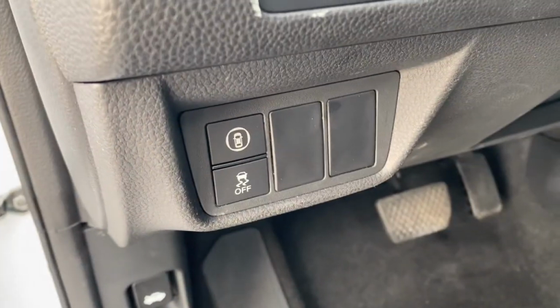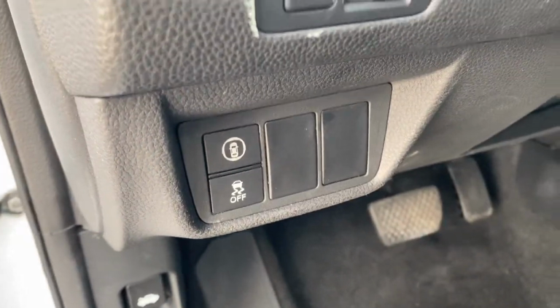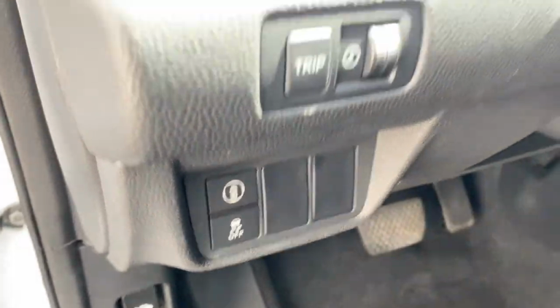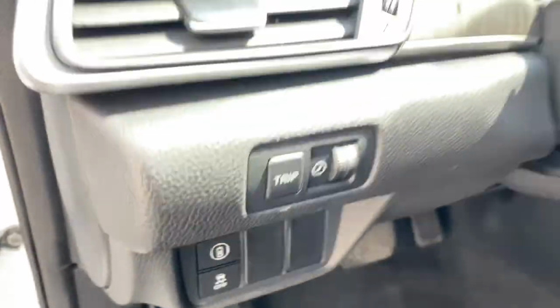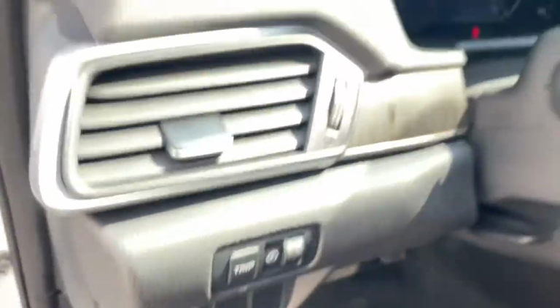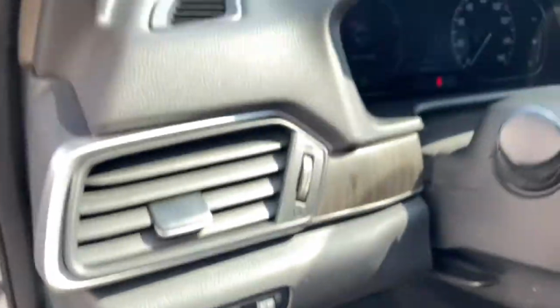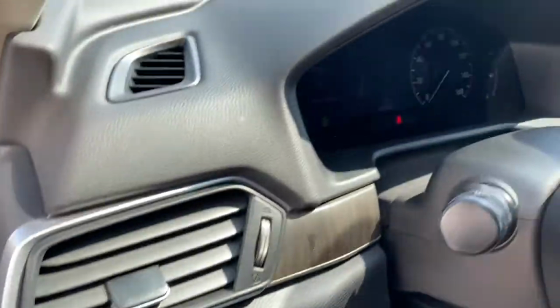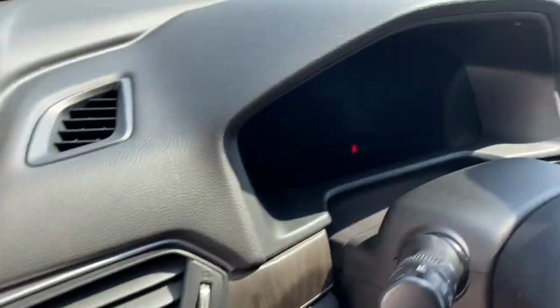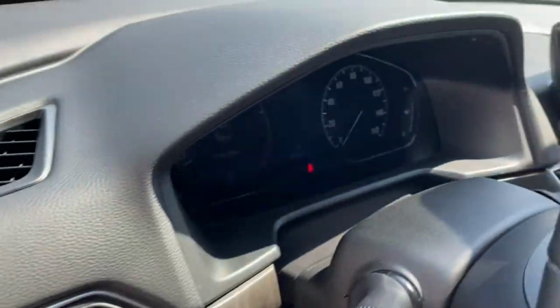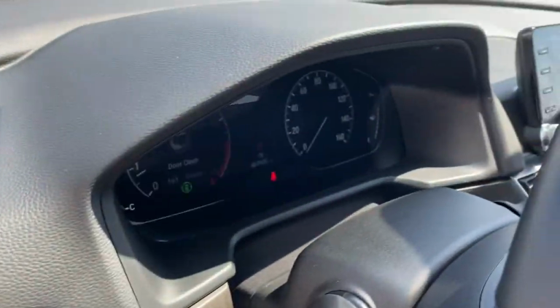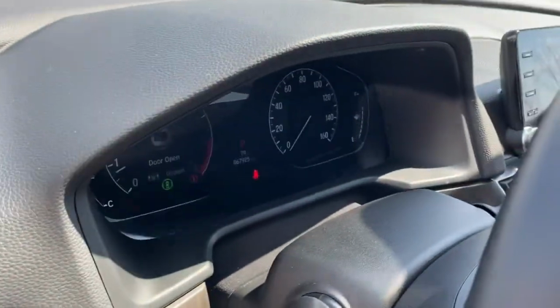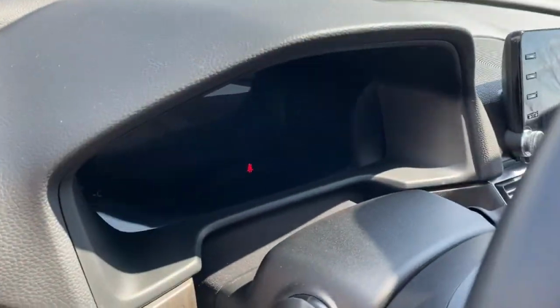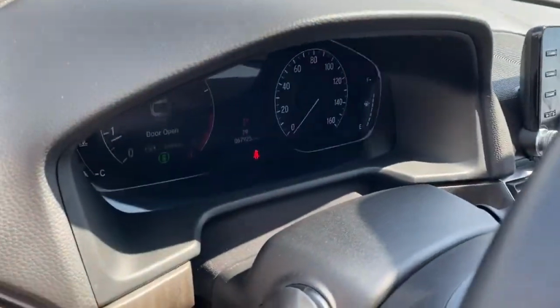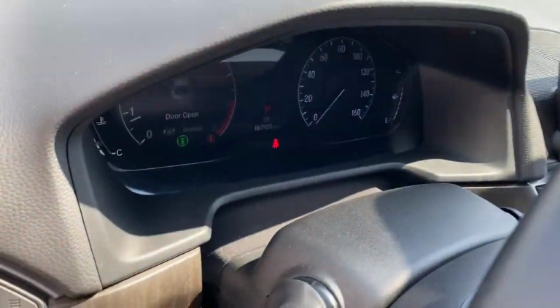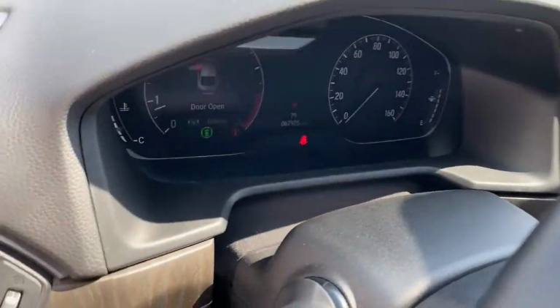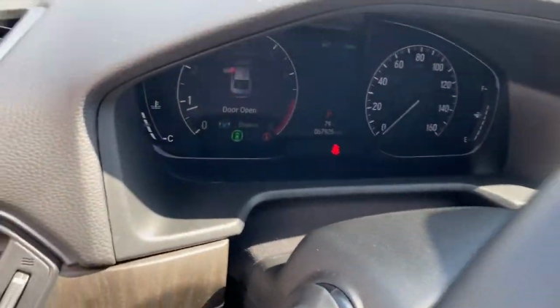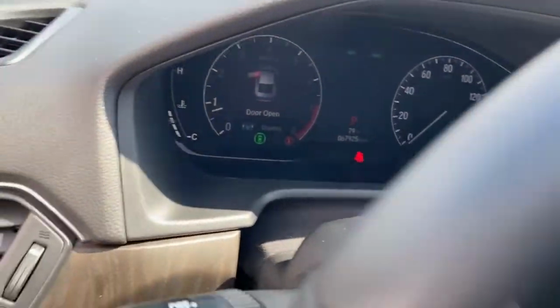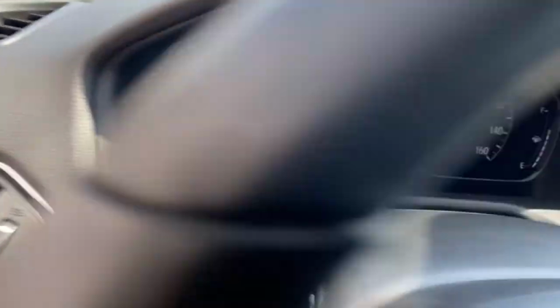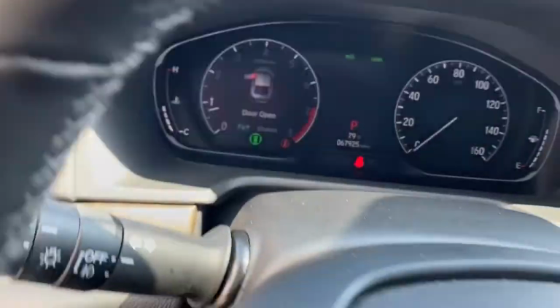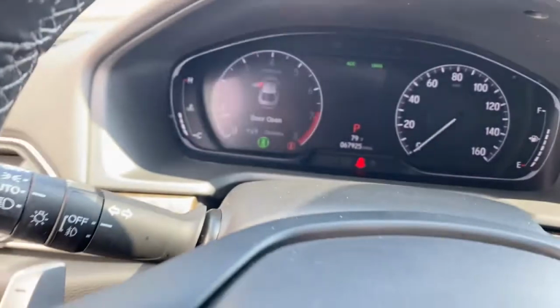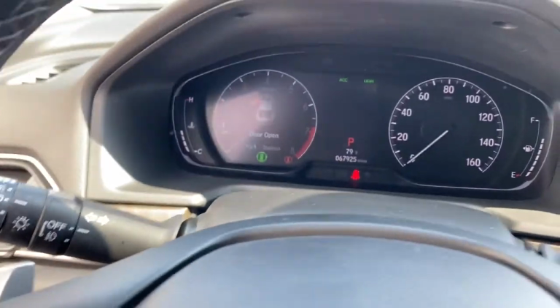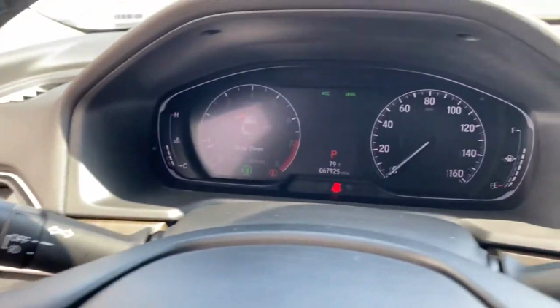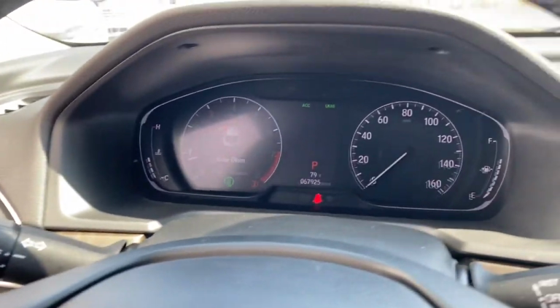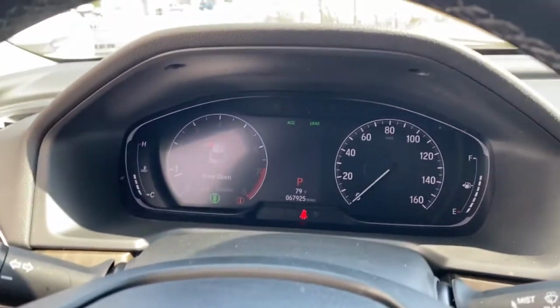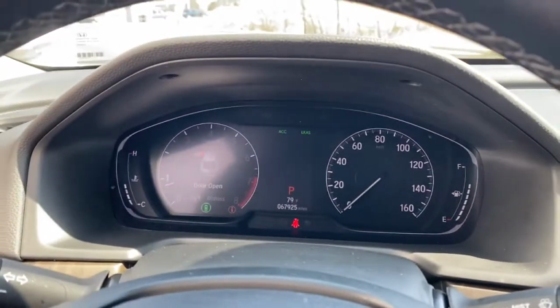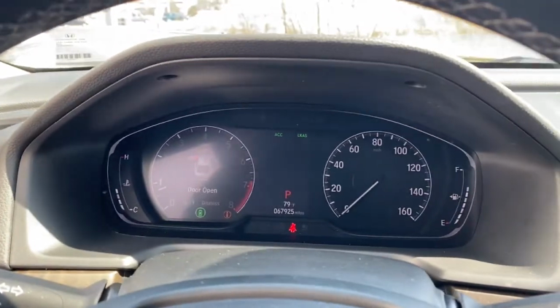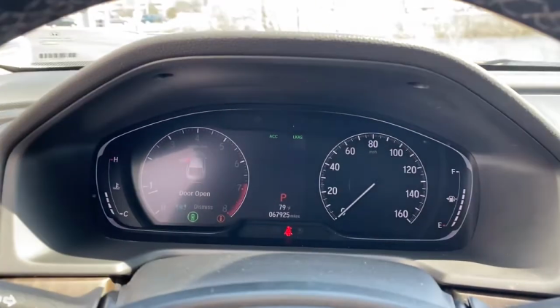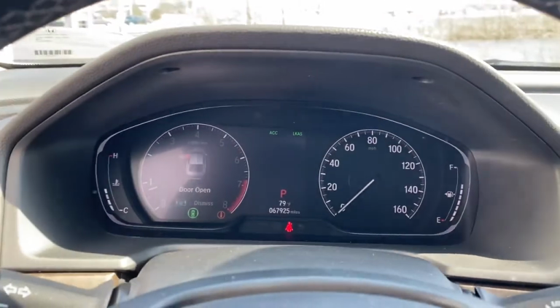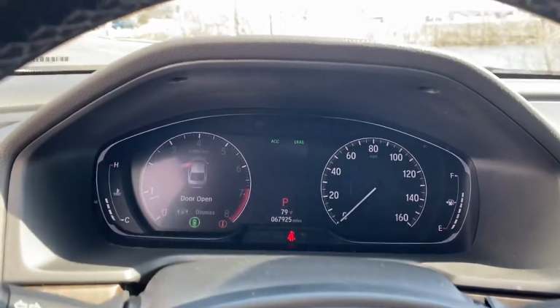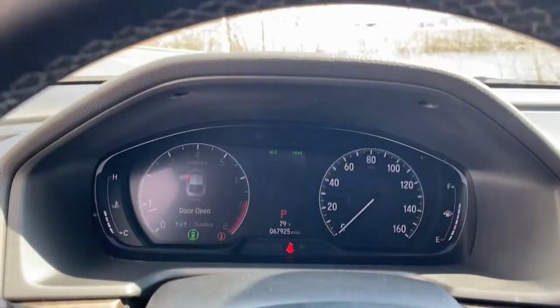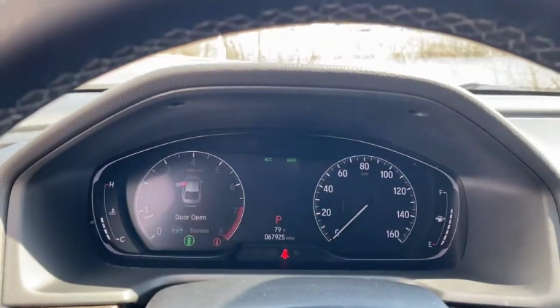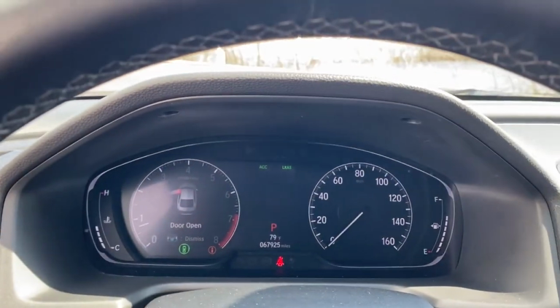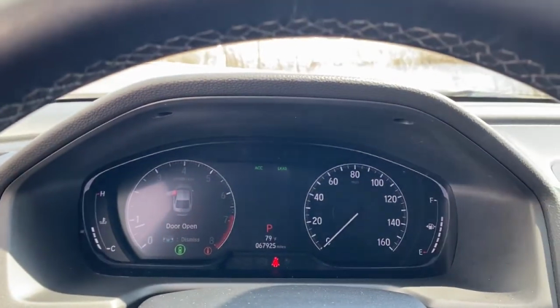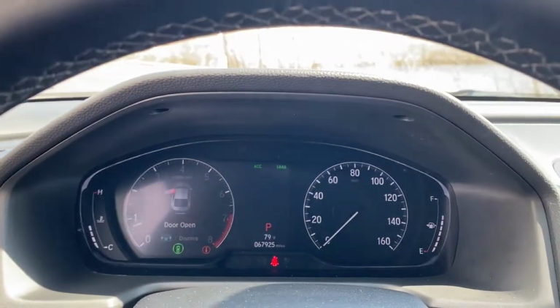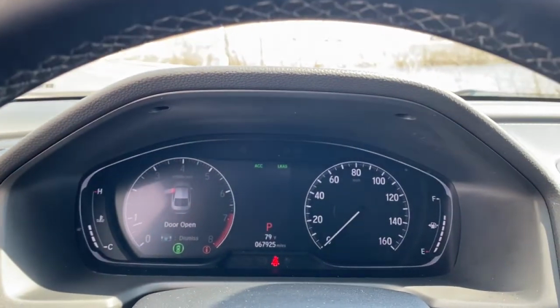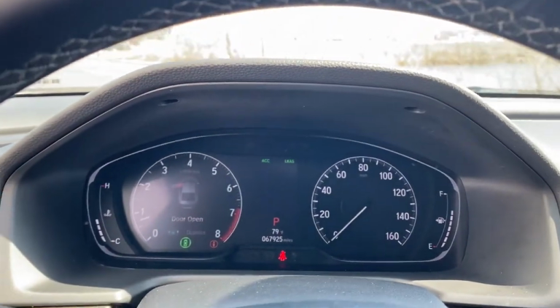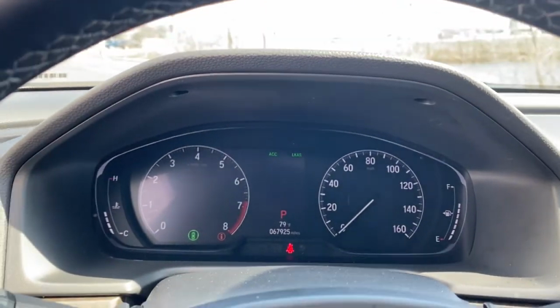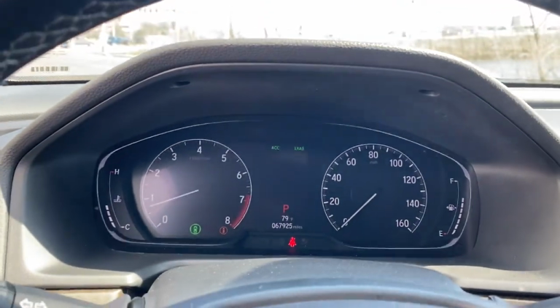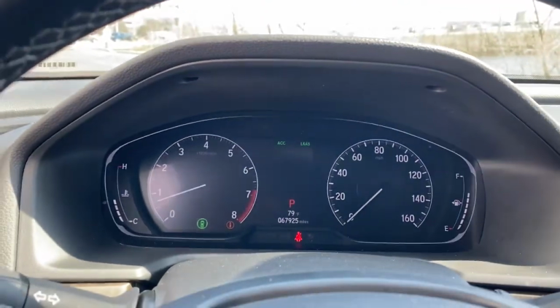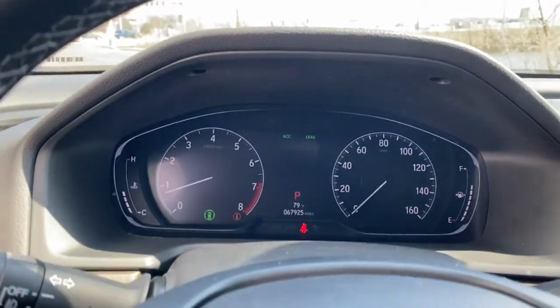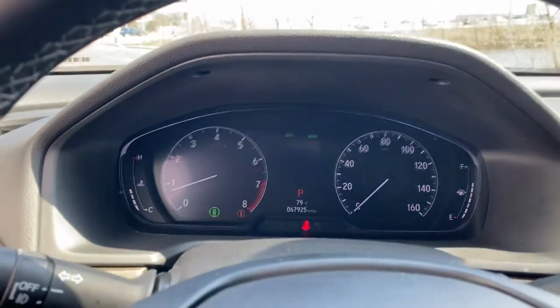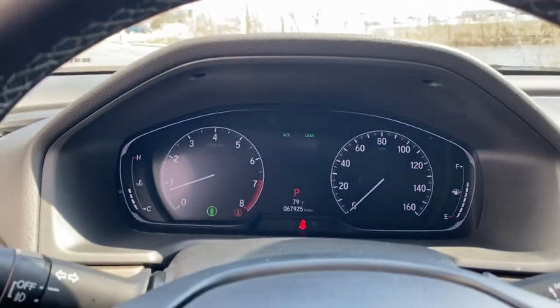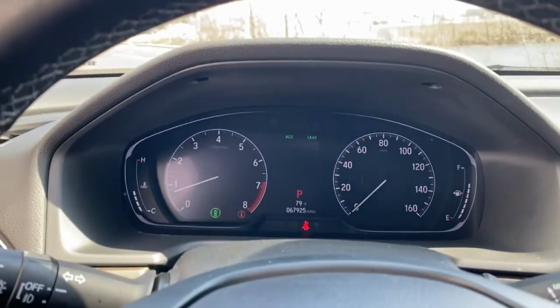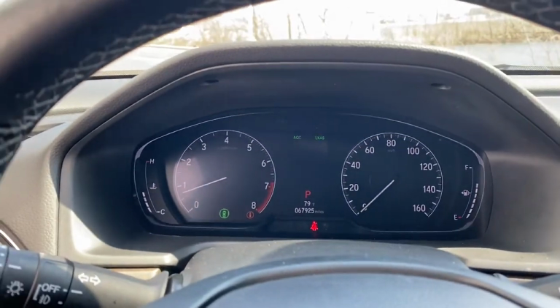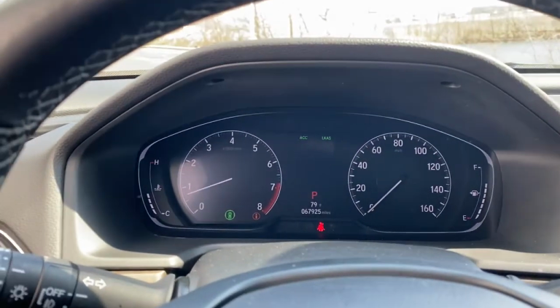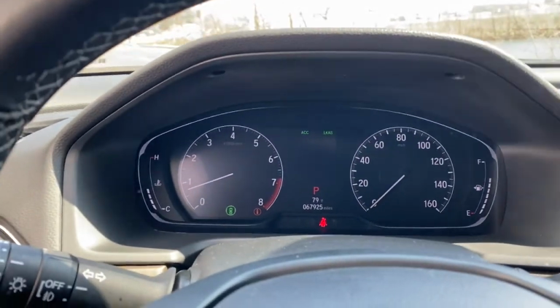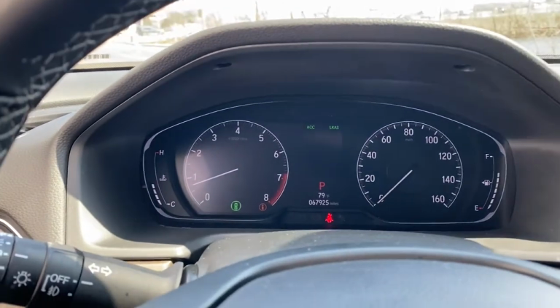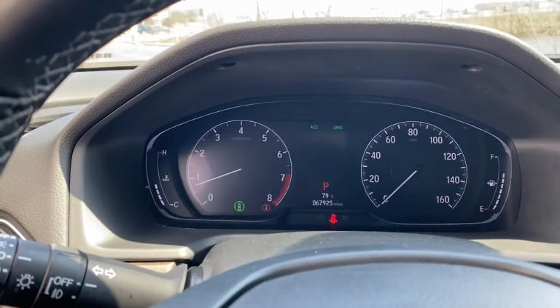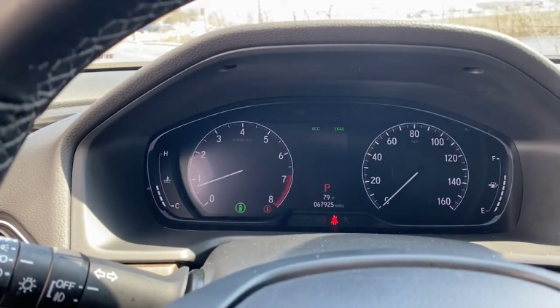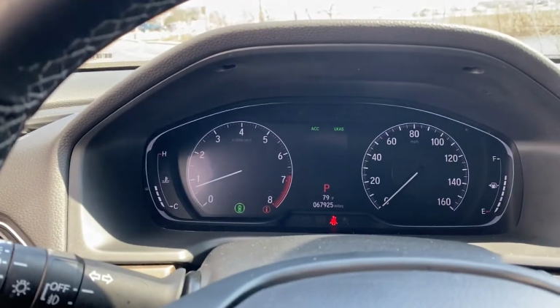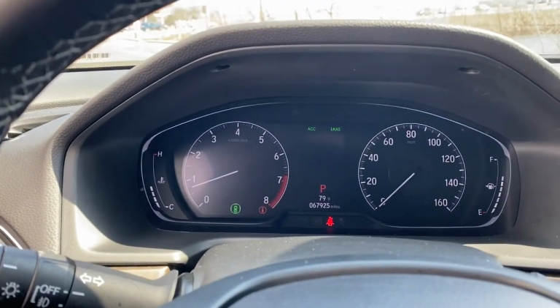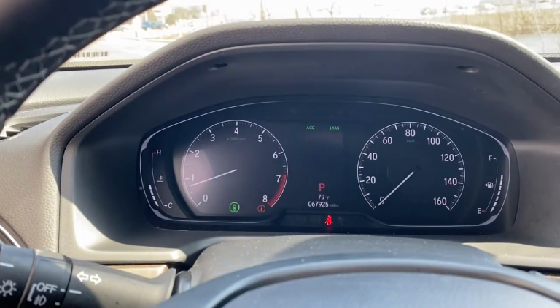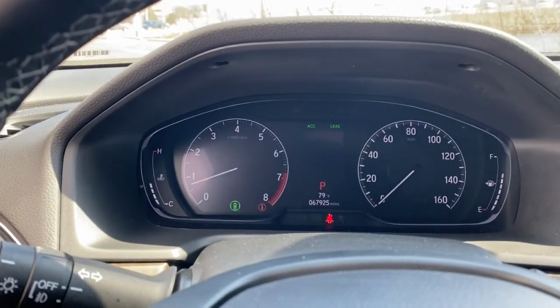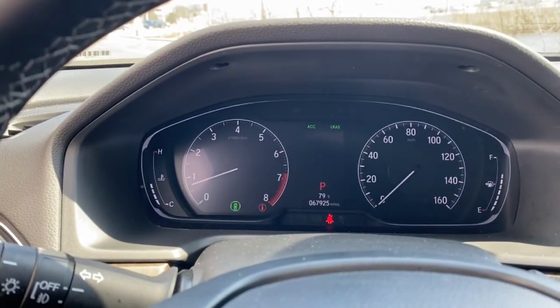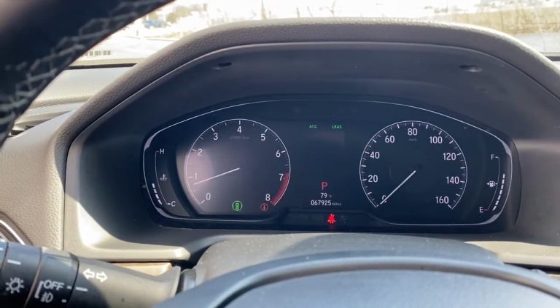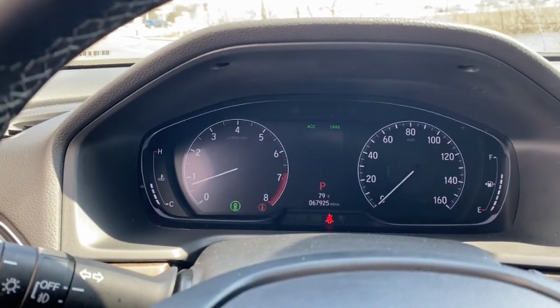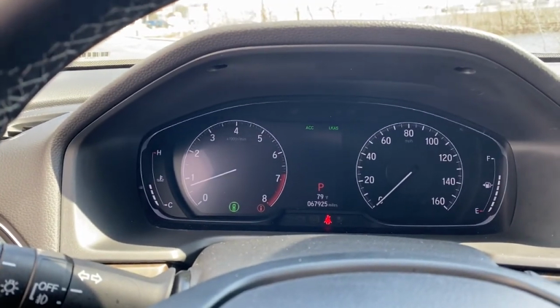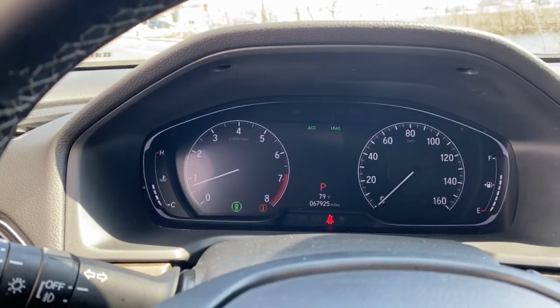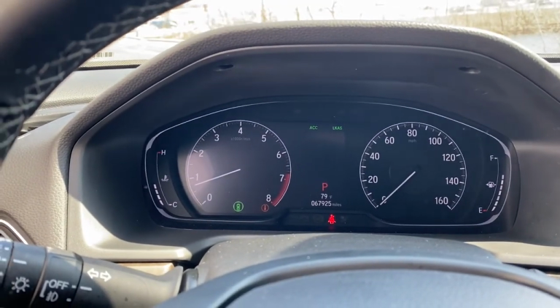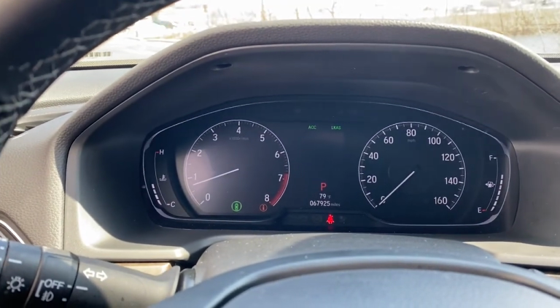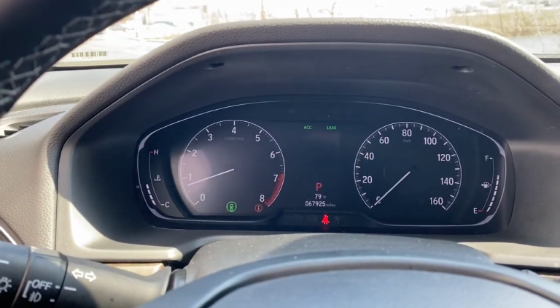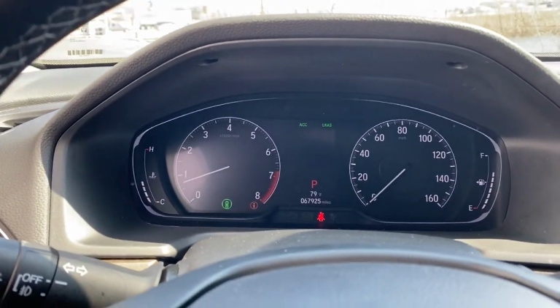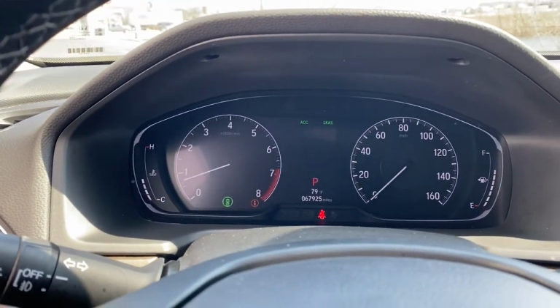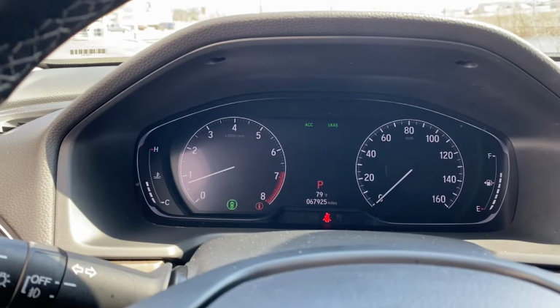These are just some of the great options this vehicle comes with: leather steering wheel, trip computer, engine immobilizer.